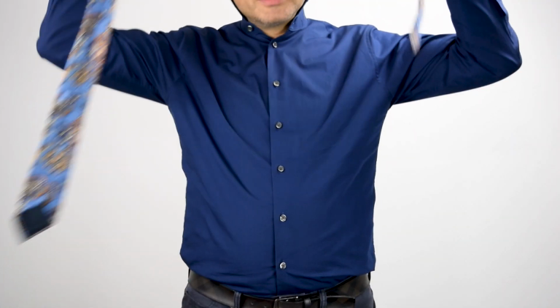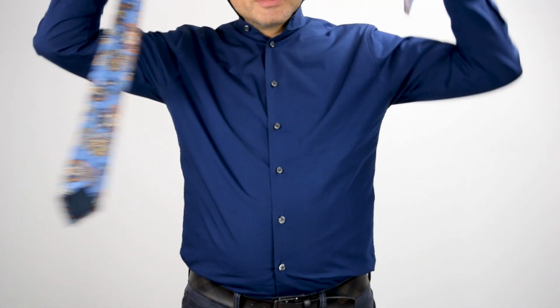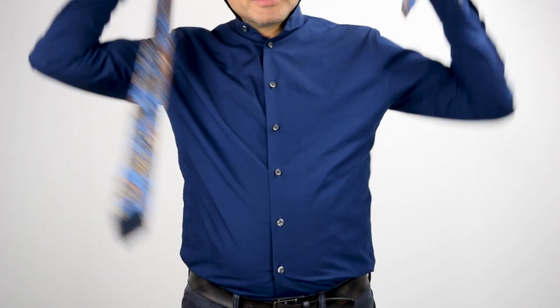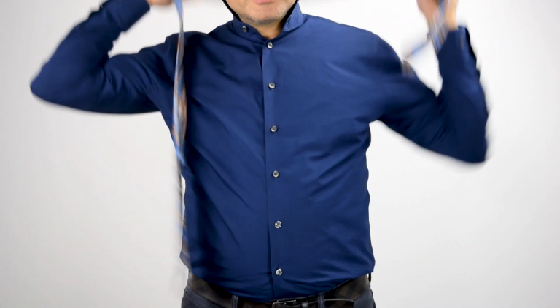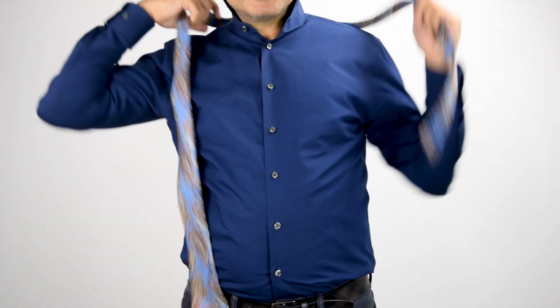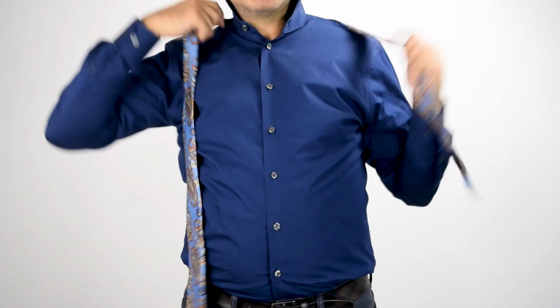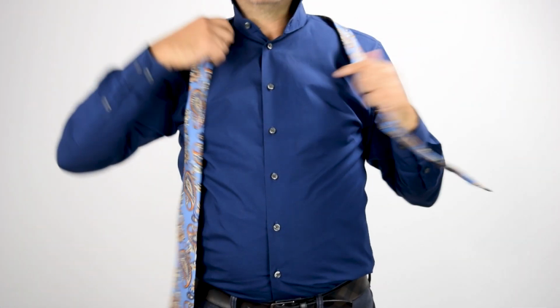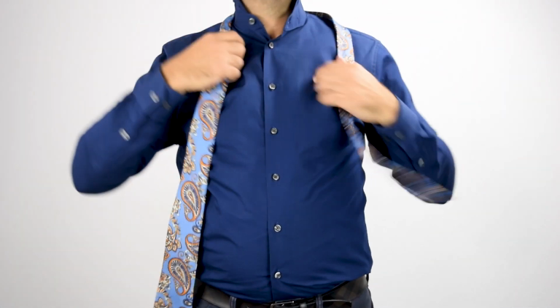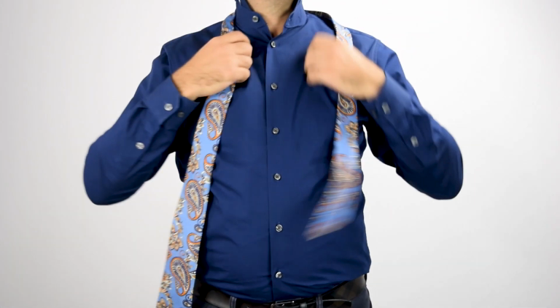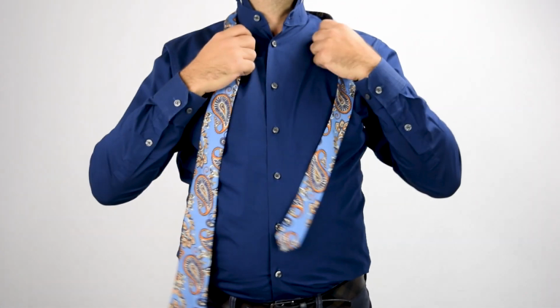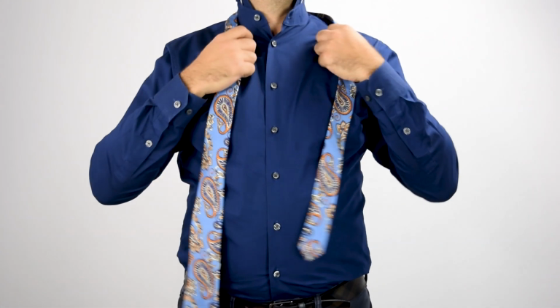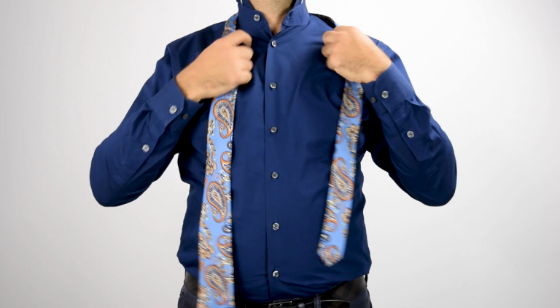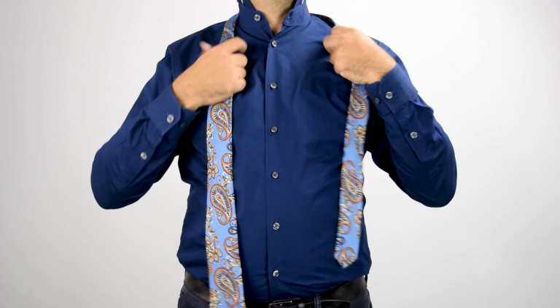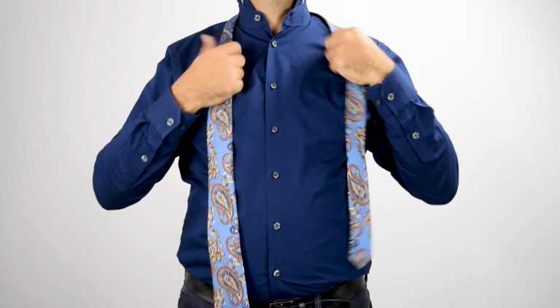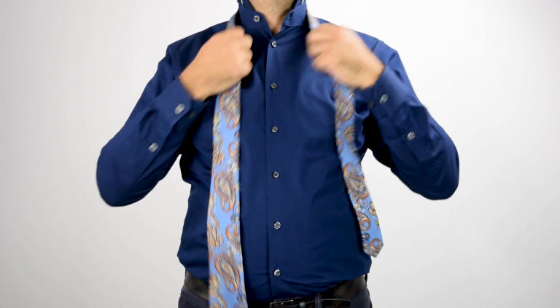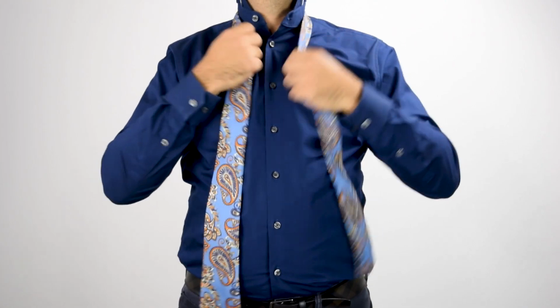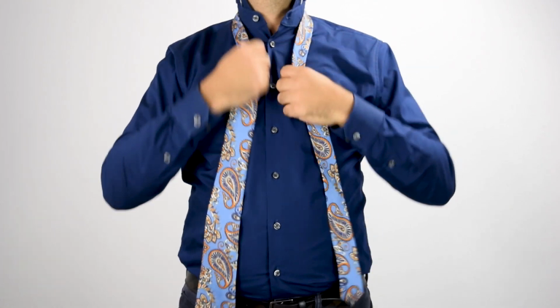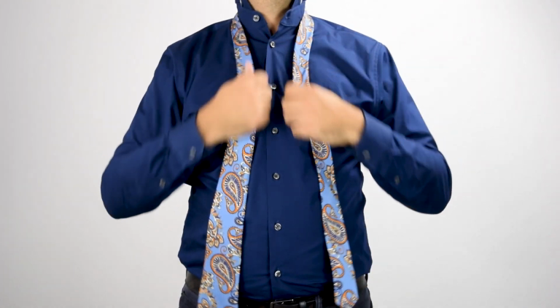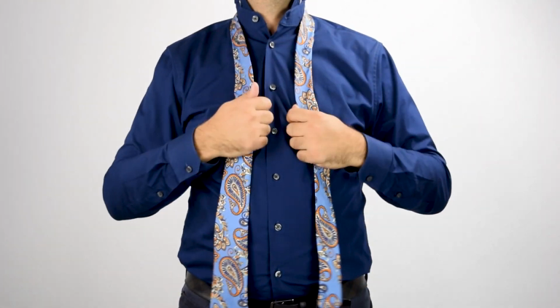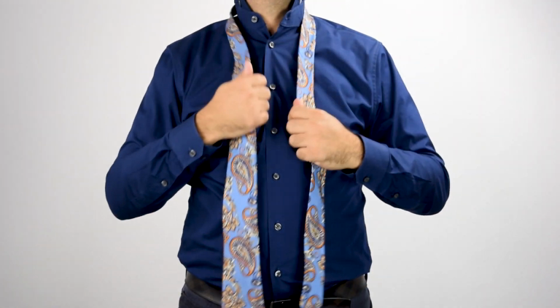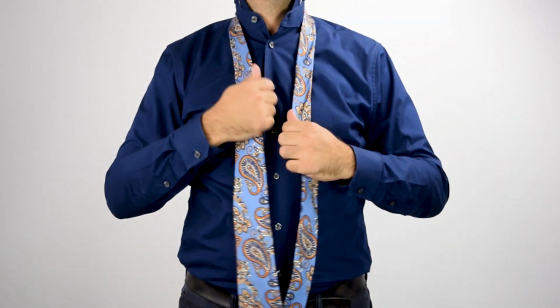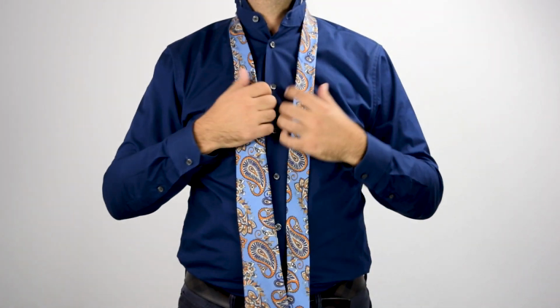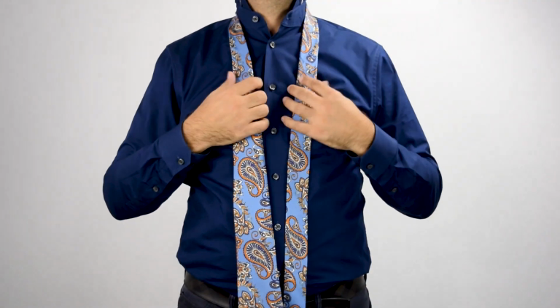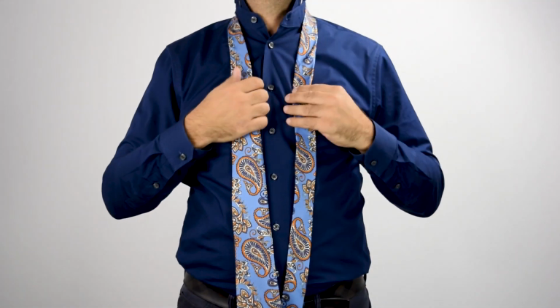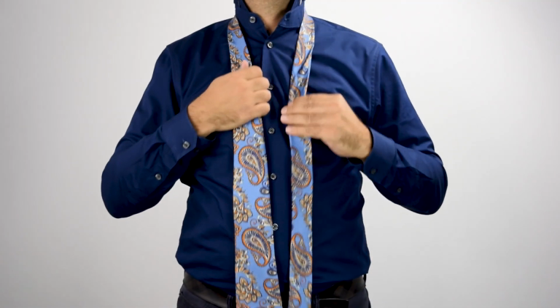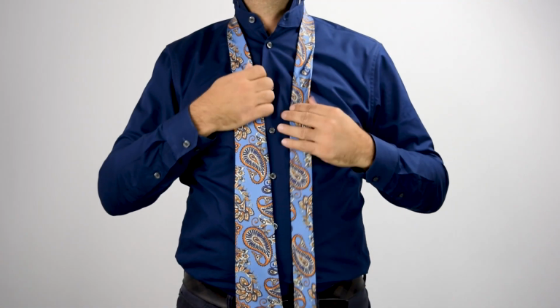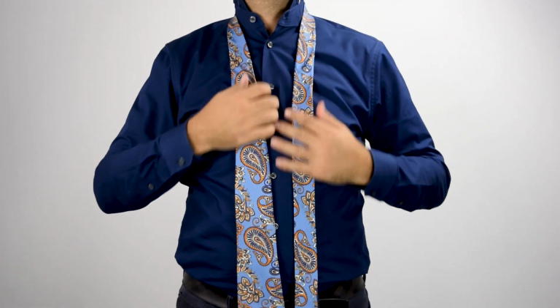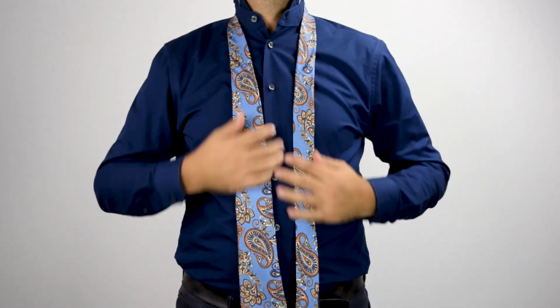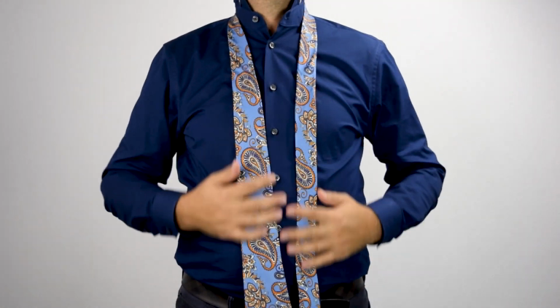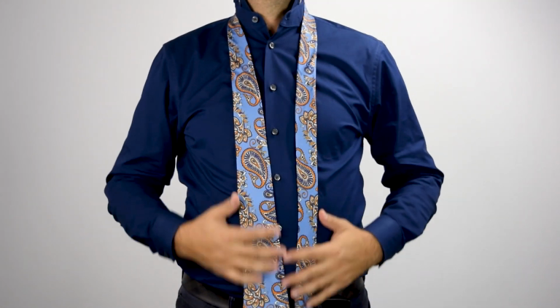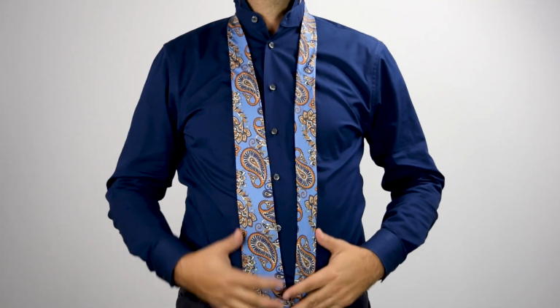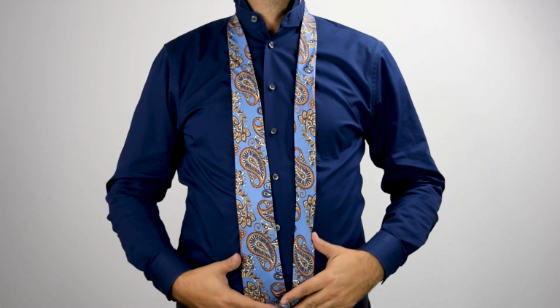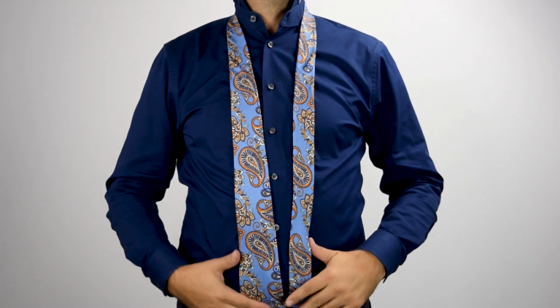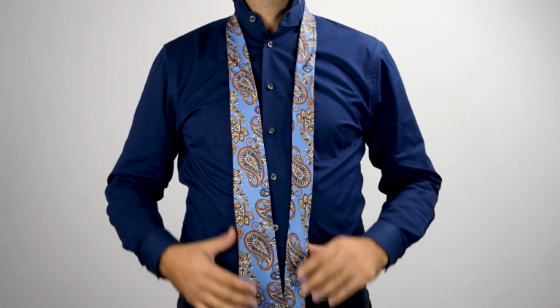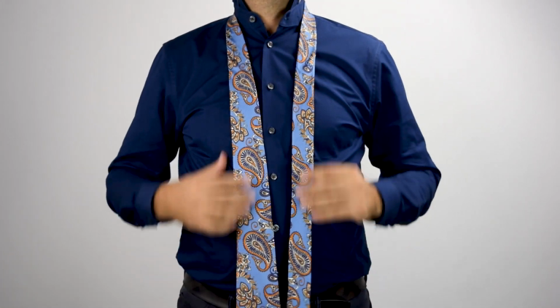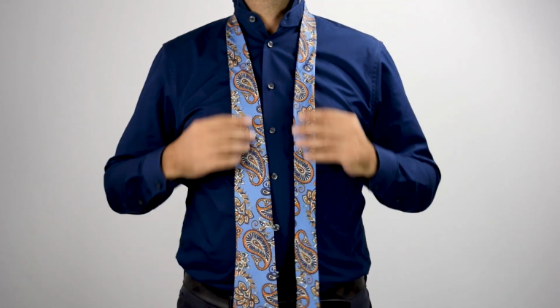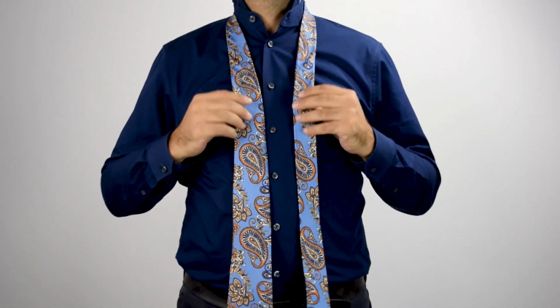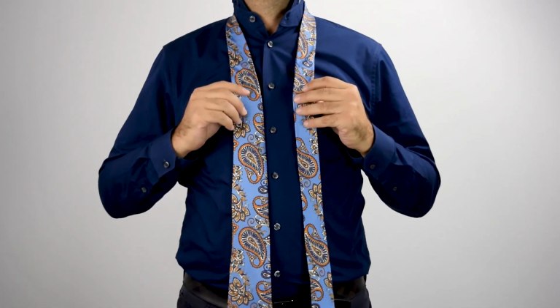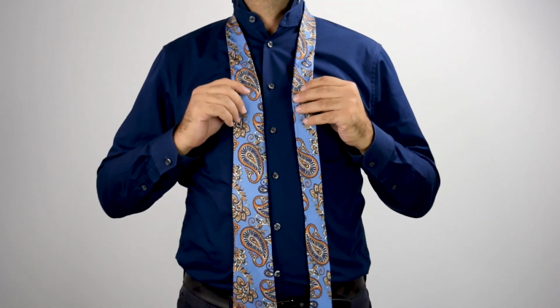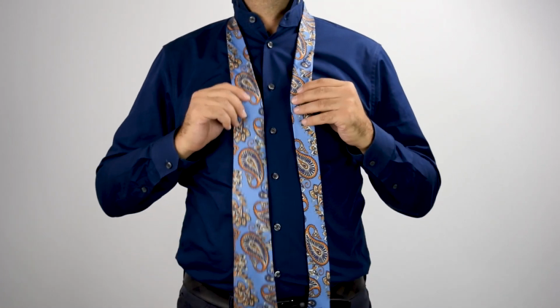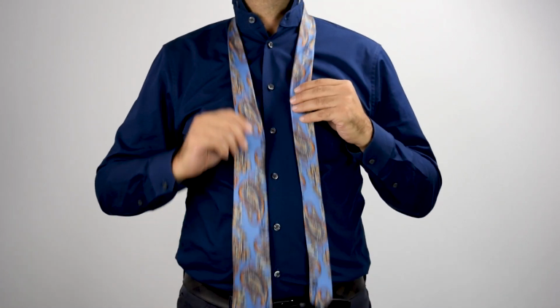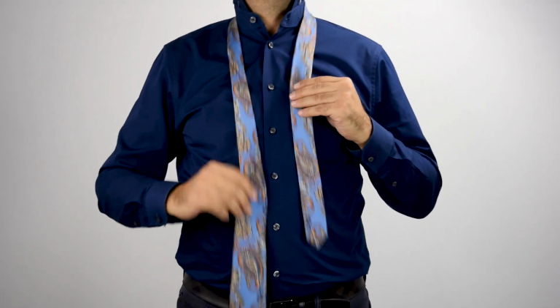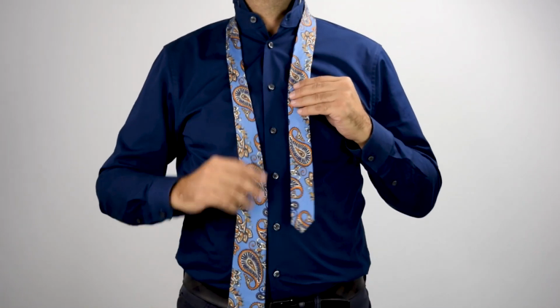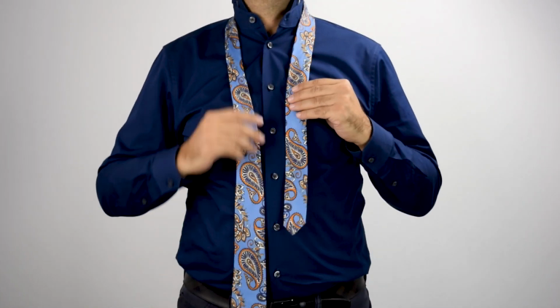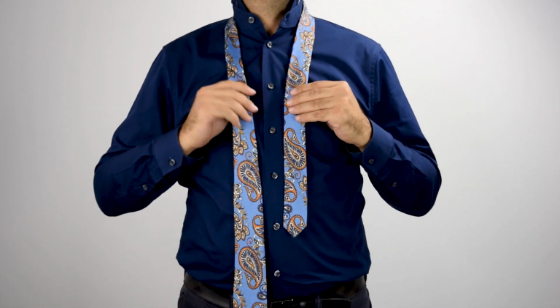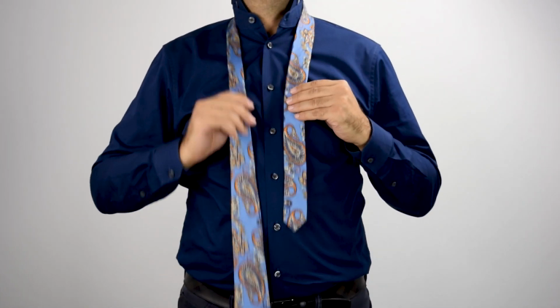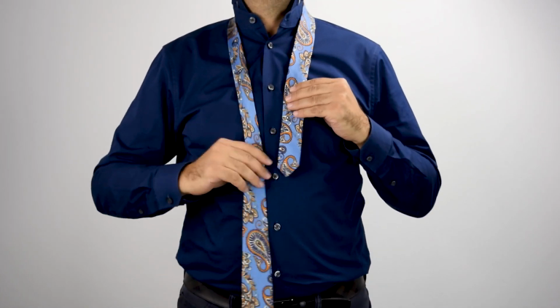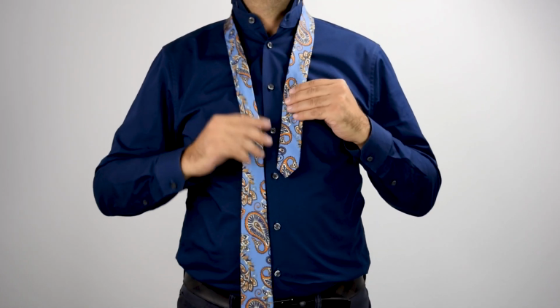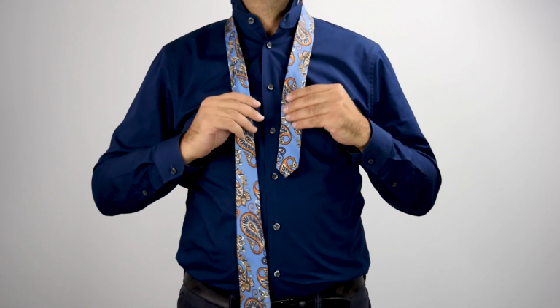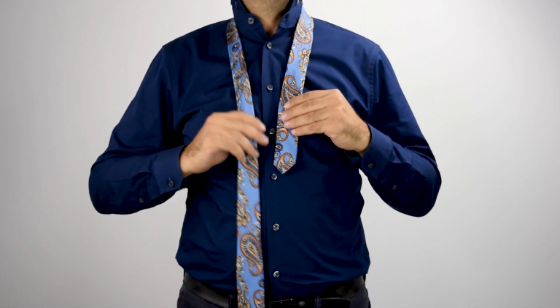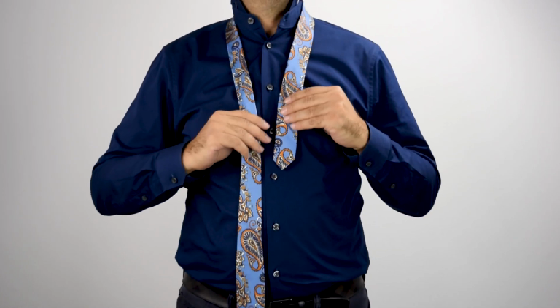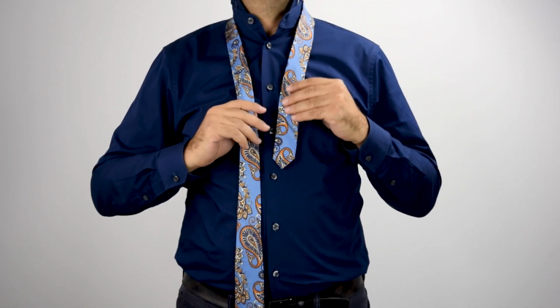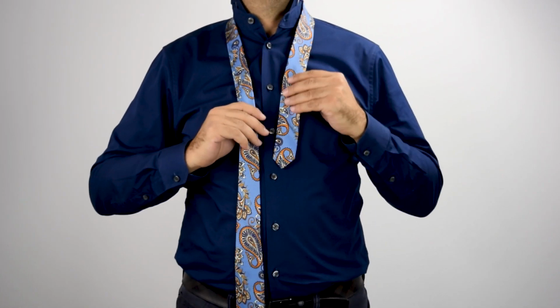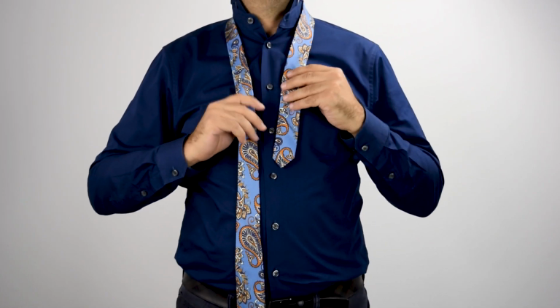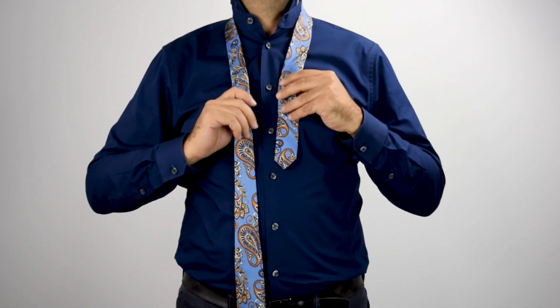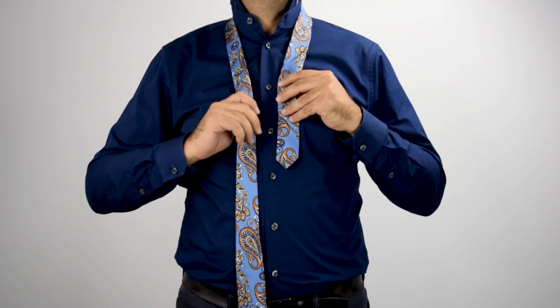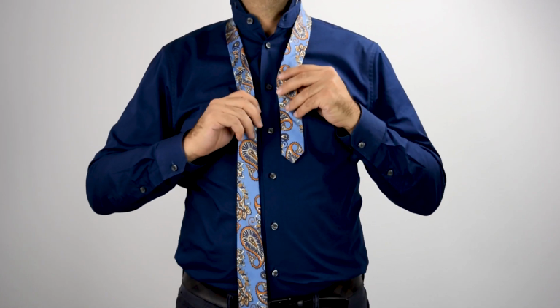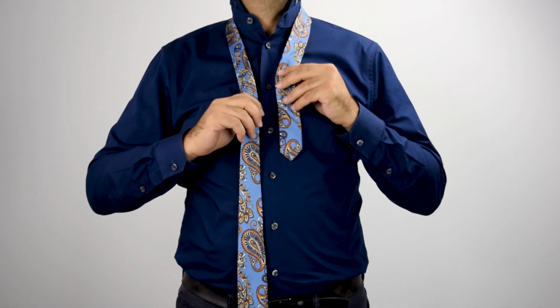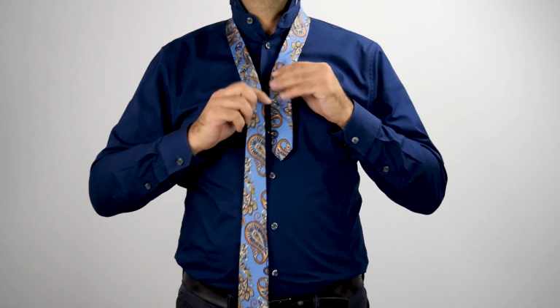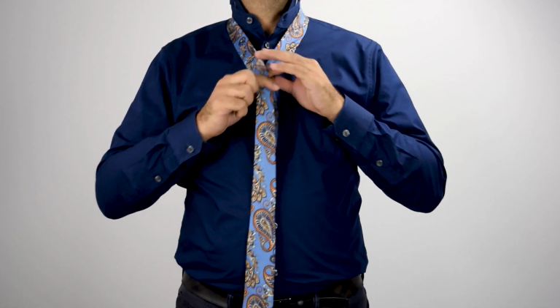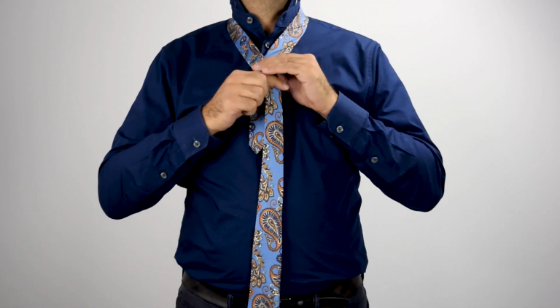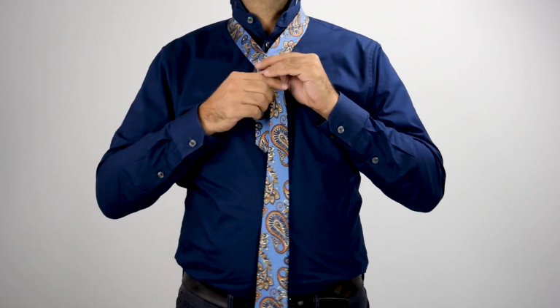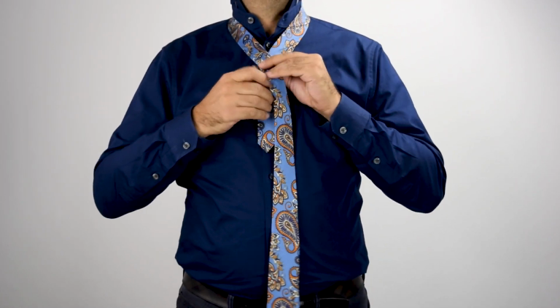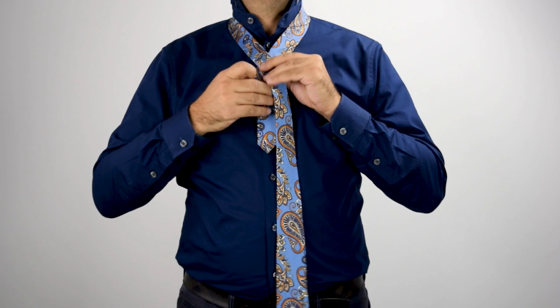Loop the tie around your collar. Adjust the thin end until it's about midway up your torso.